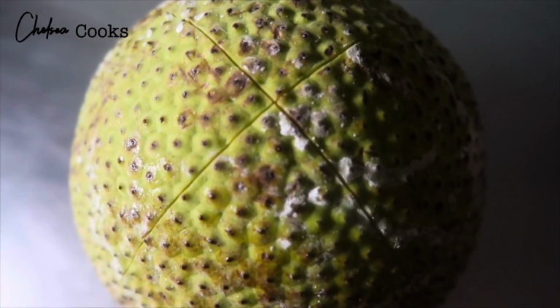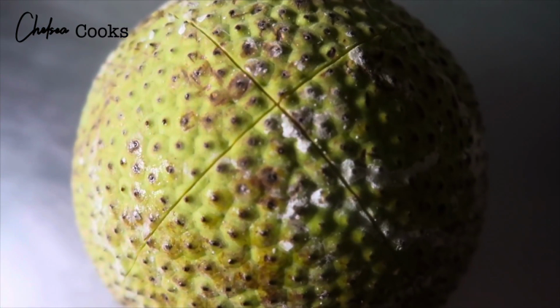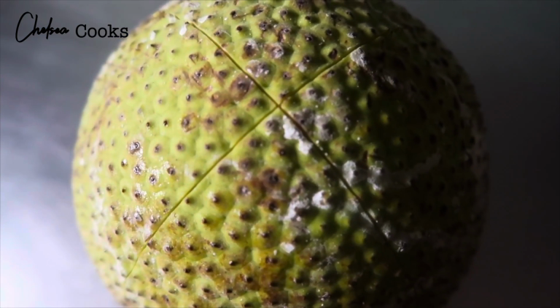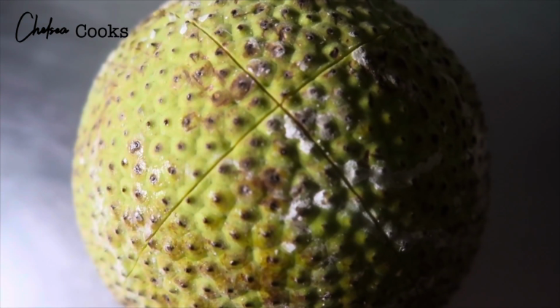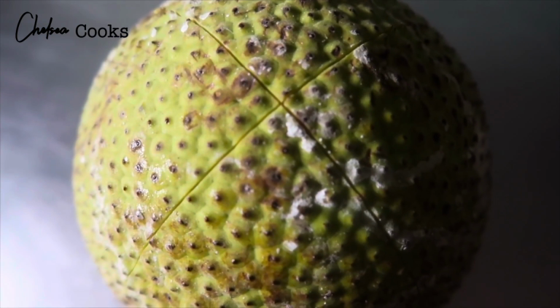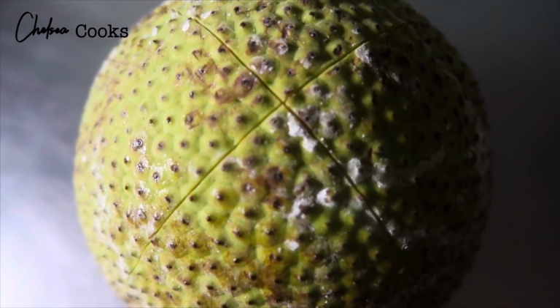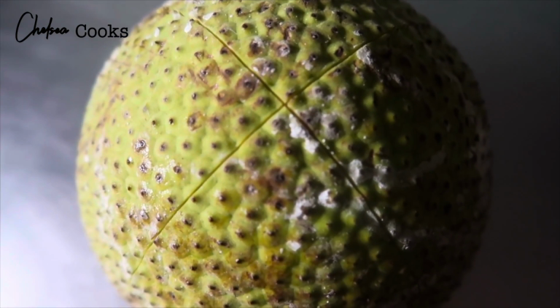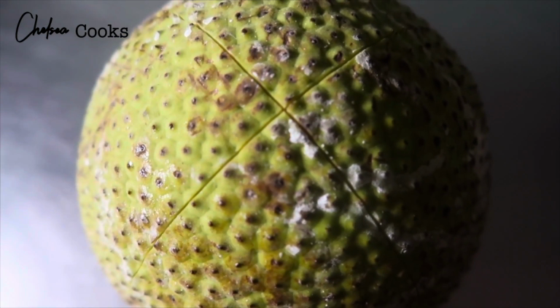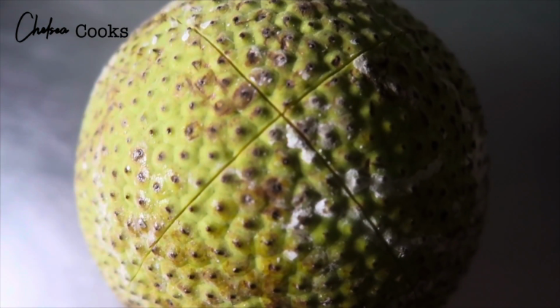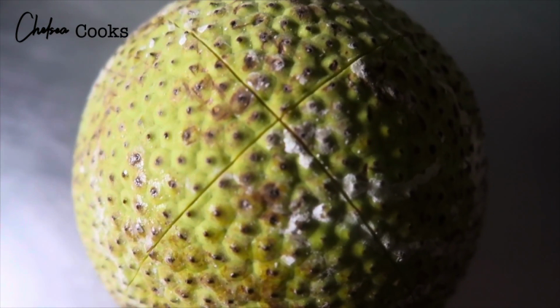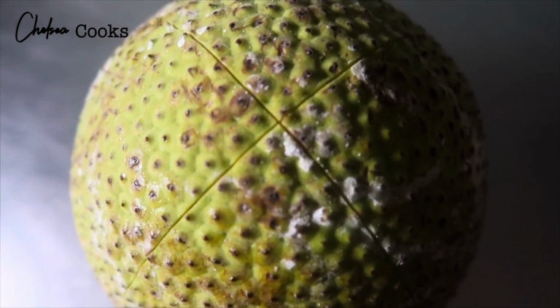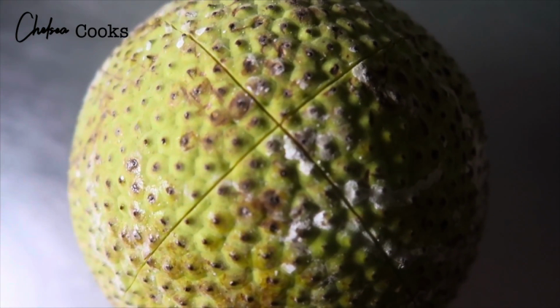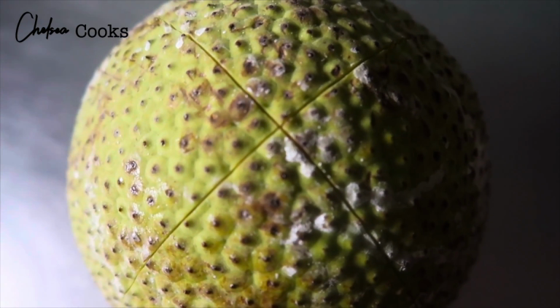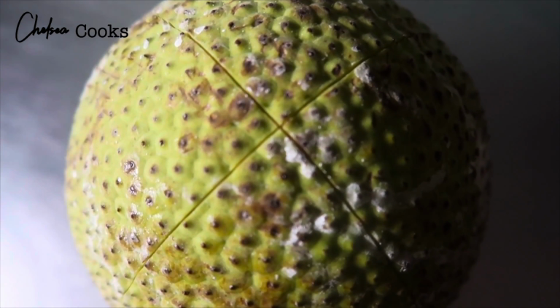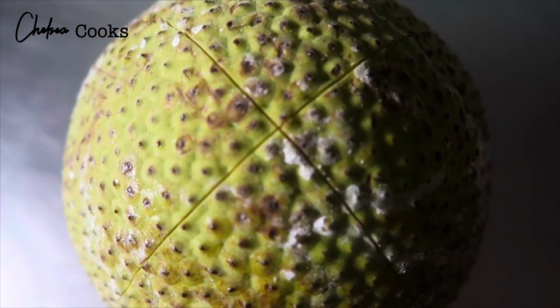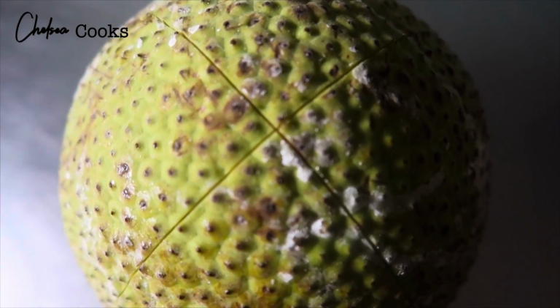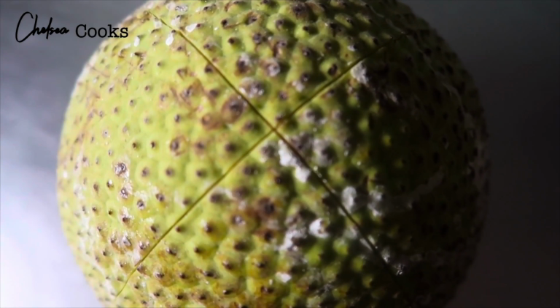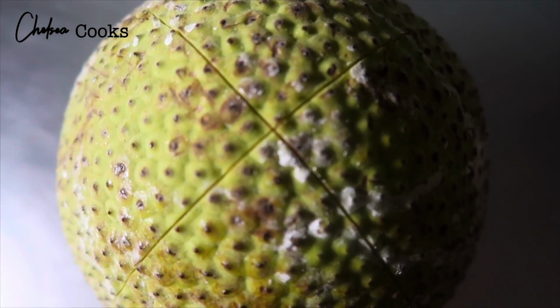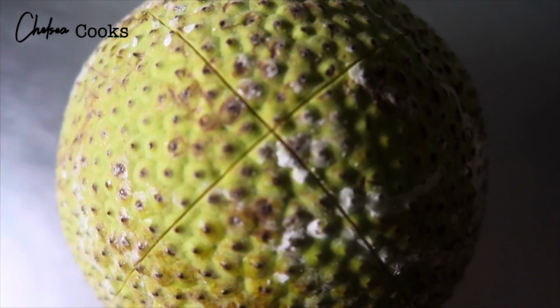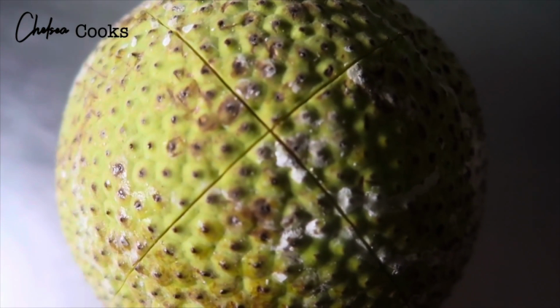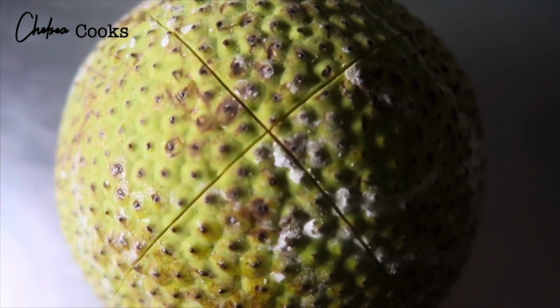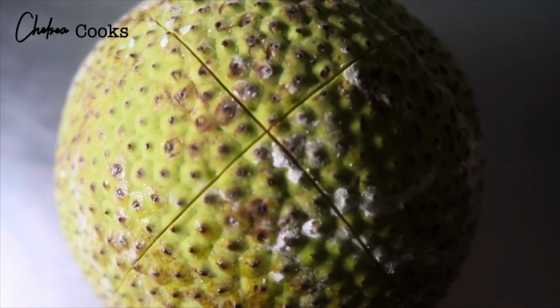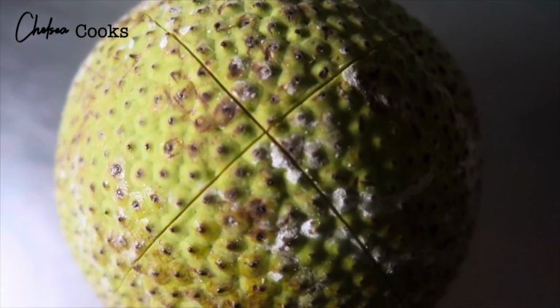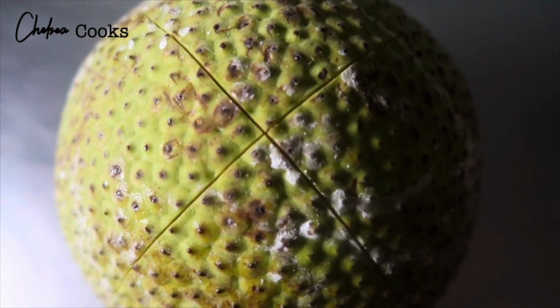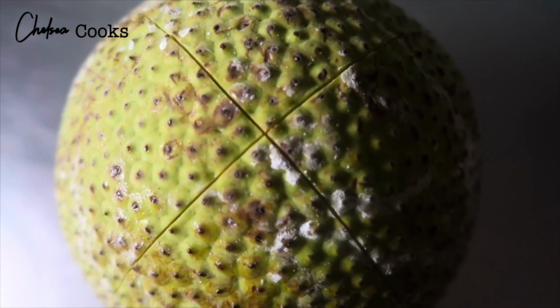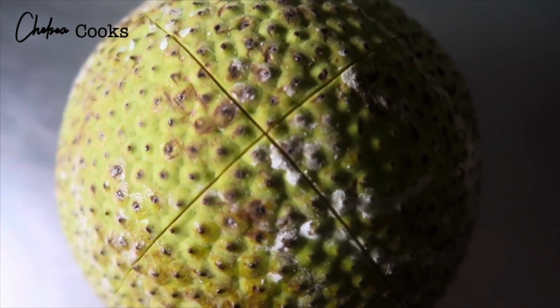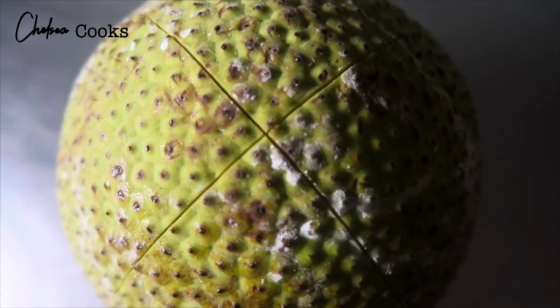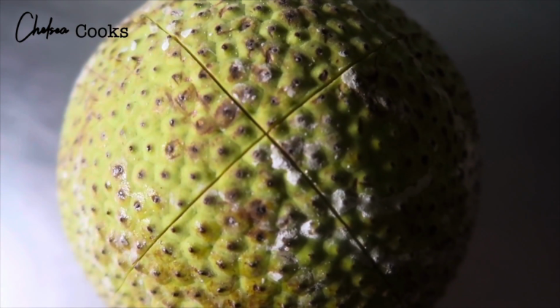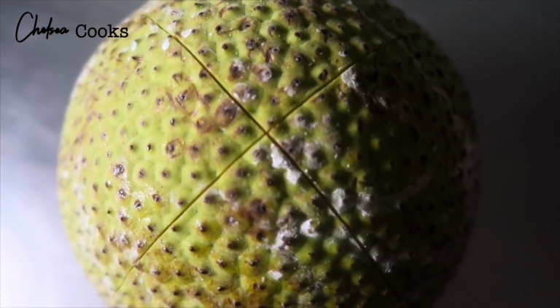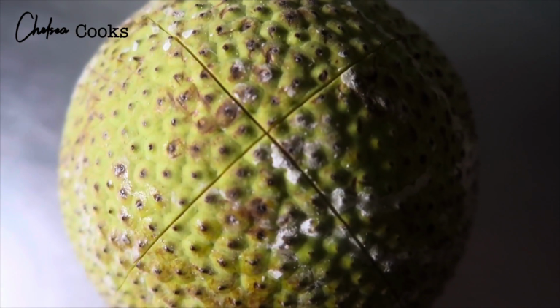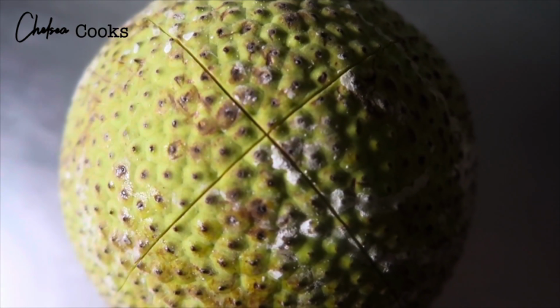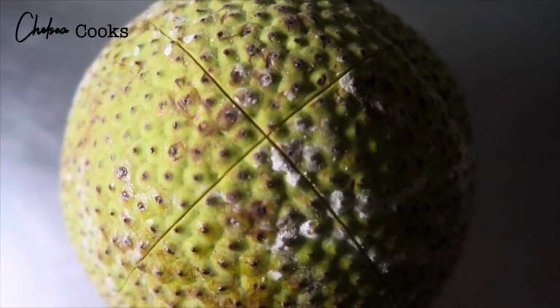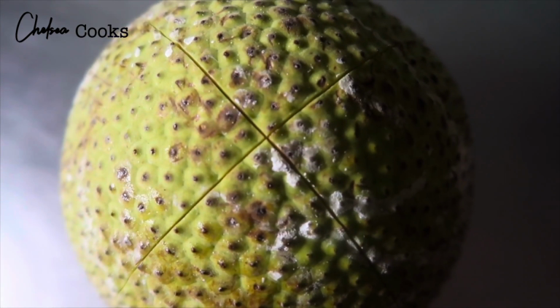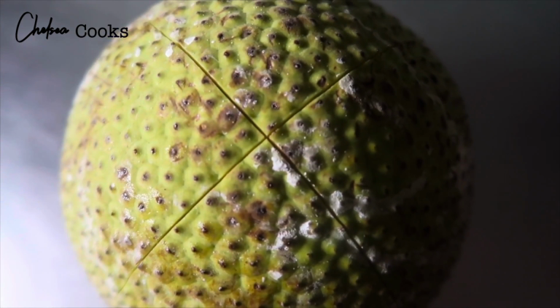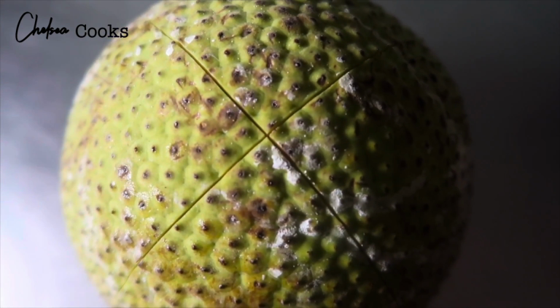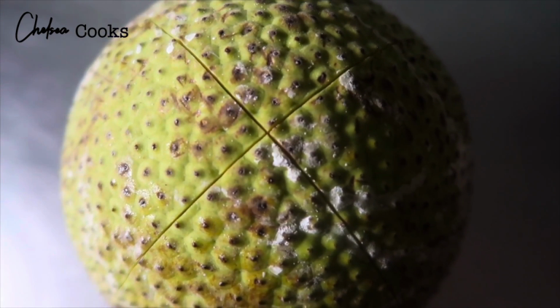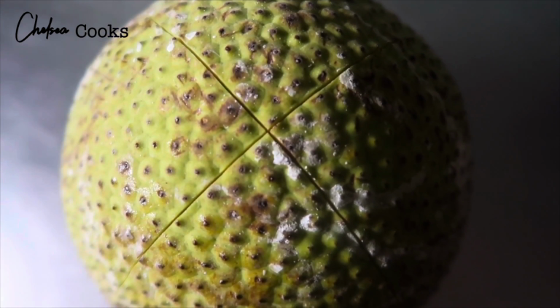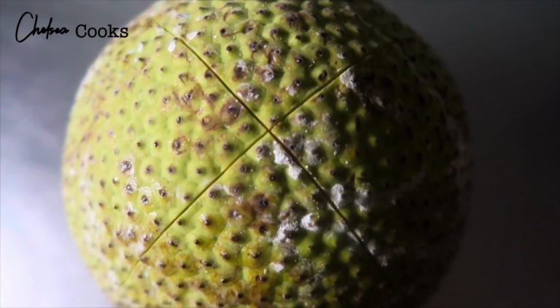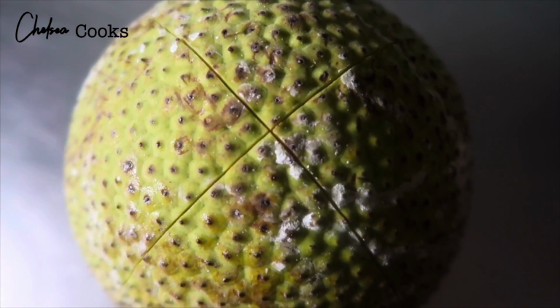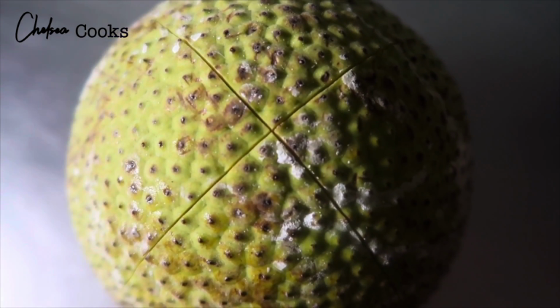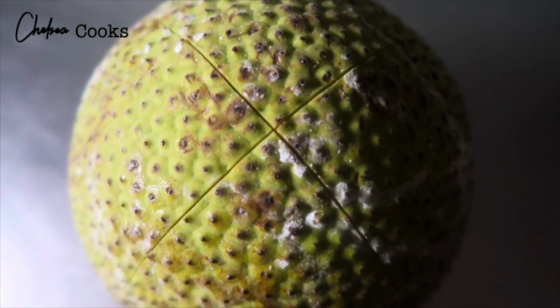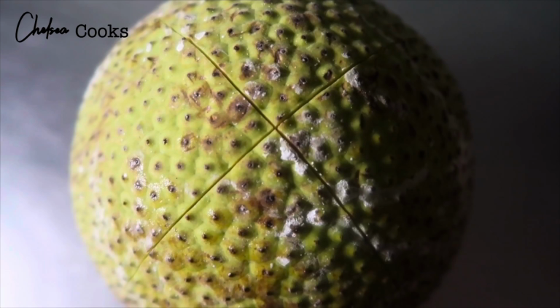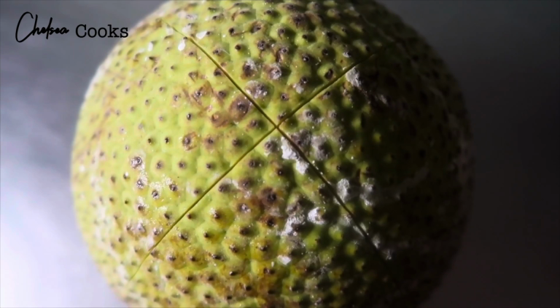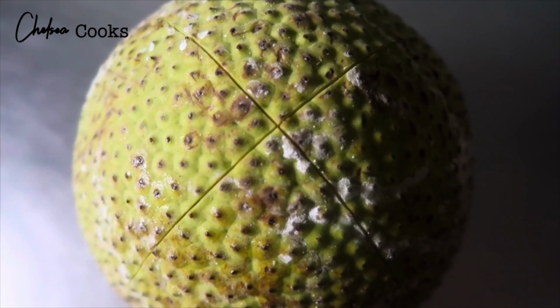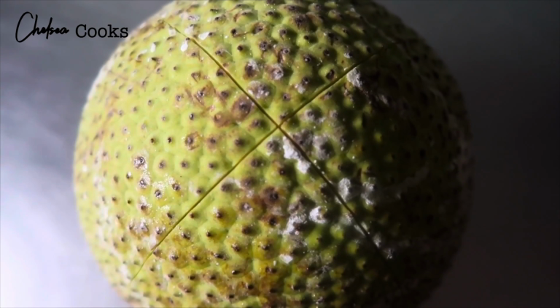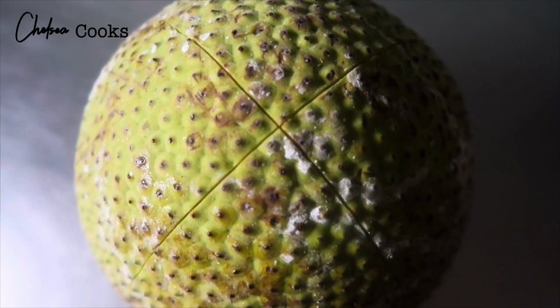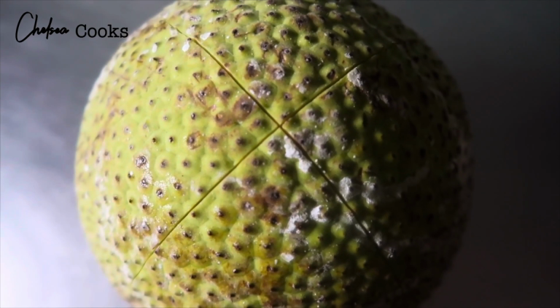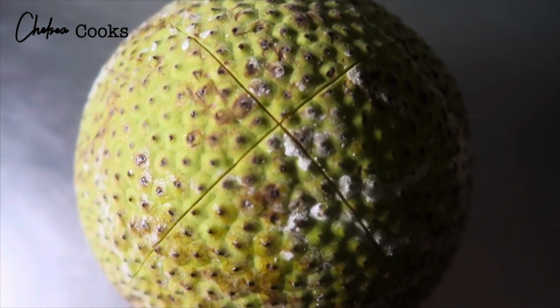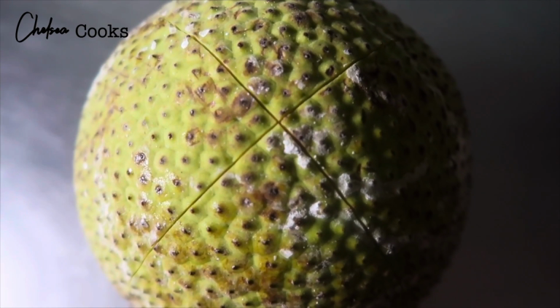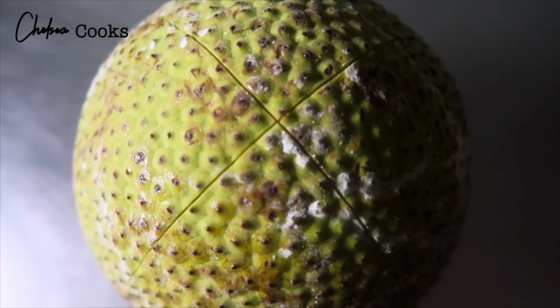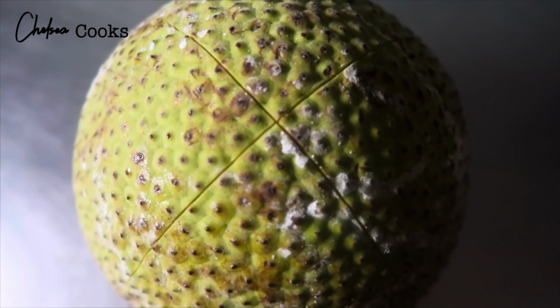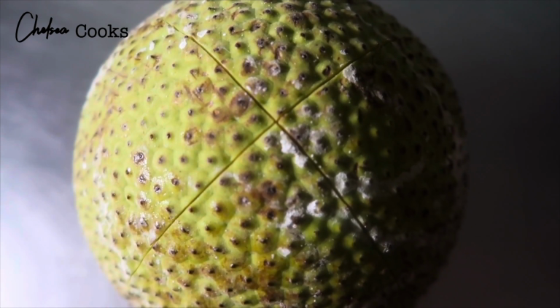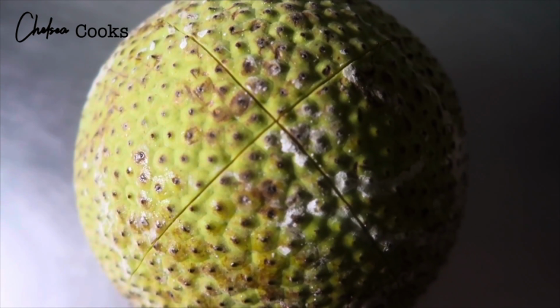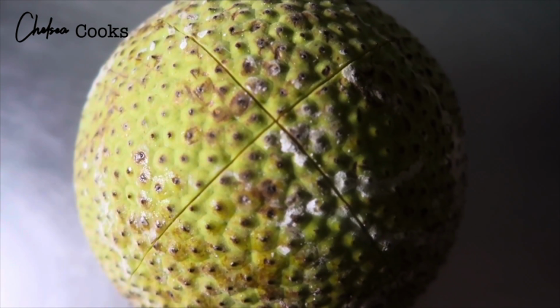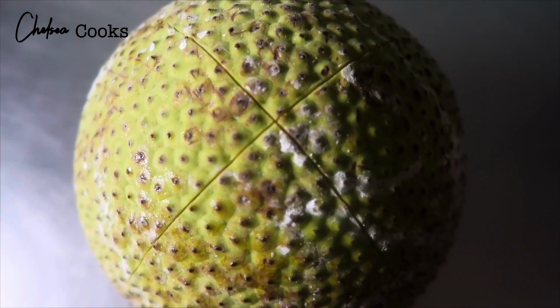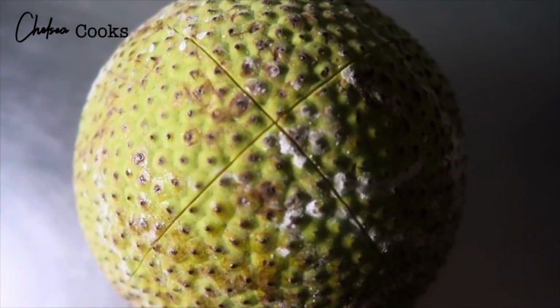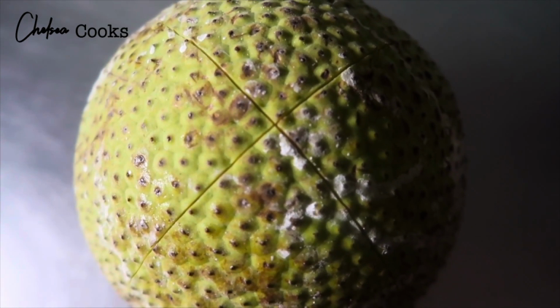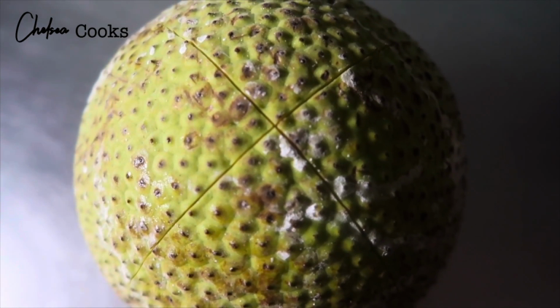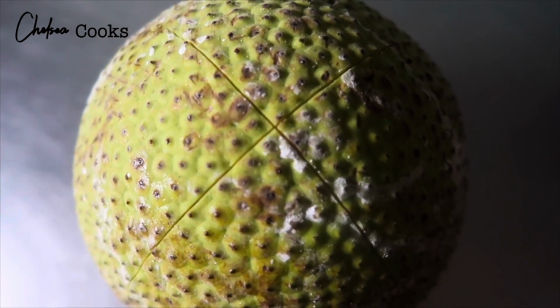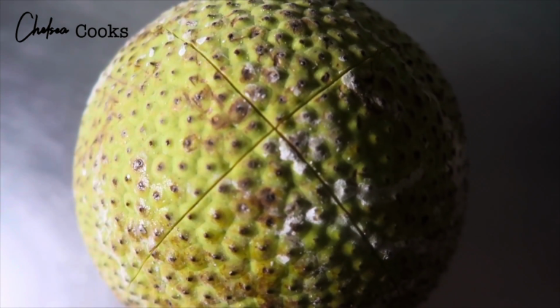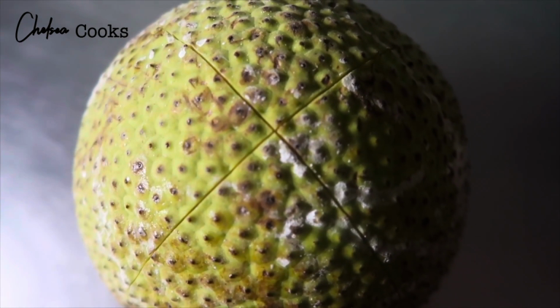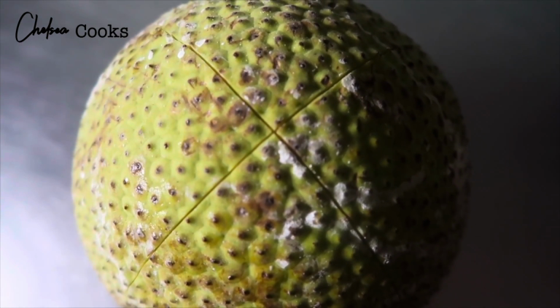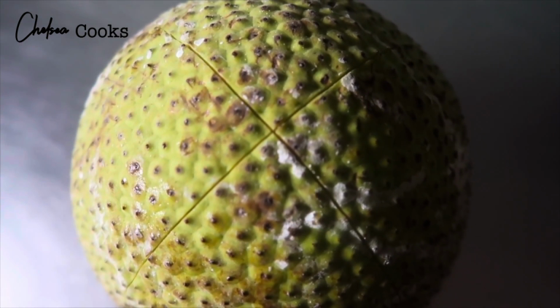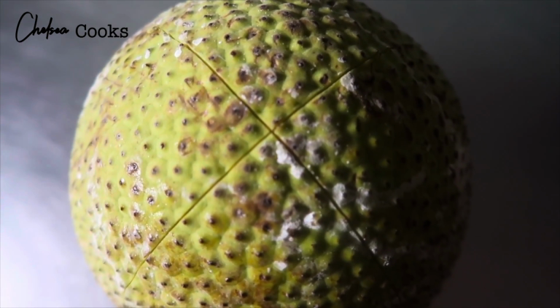And then at the bottom, I place an X on it so it's easier to cut after we remove it from the oven.